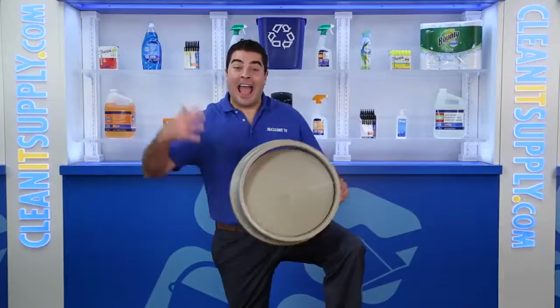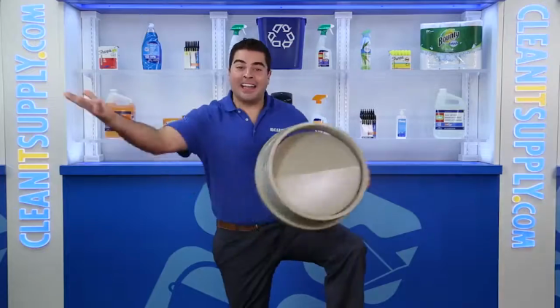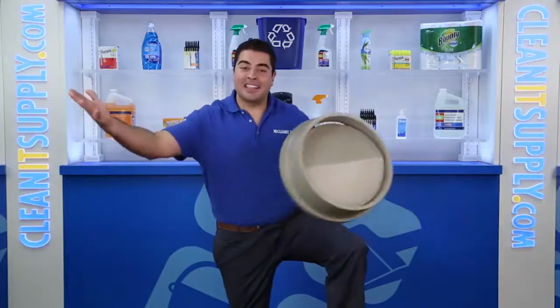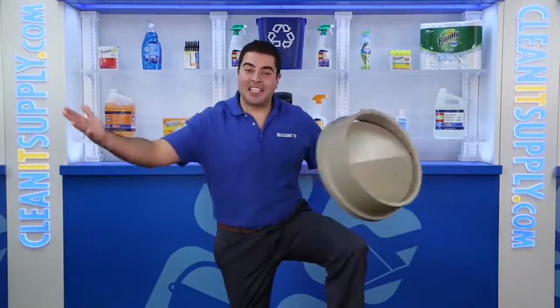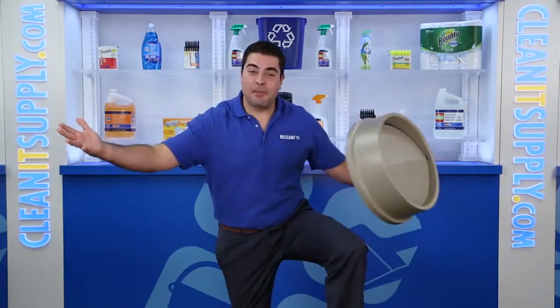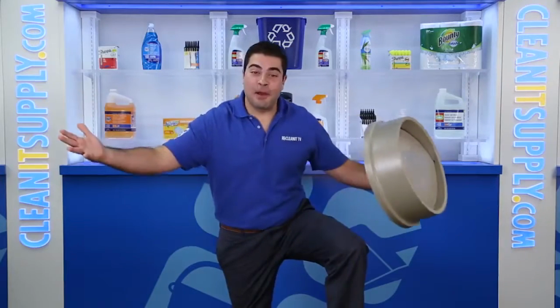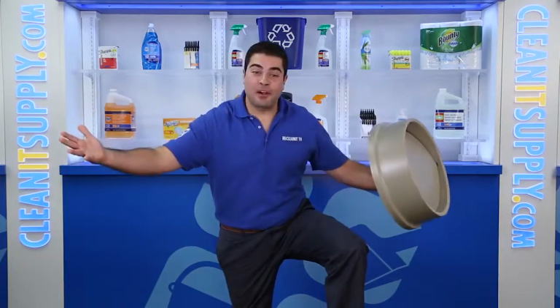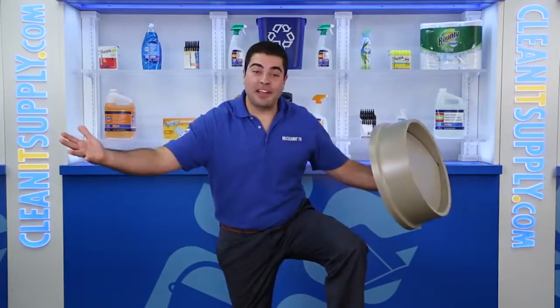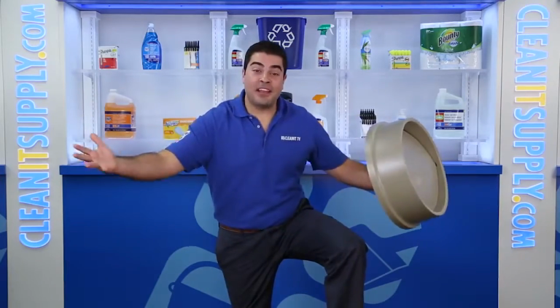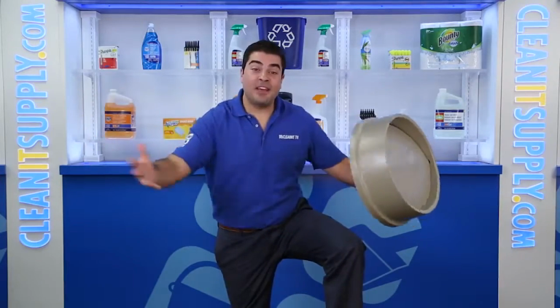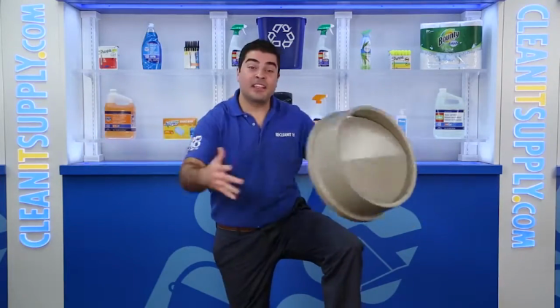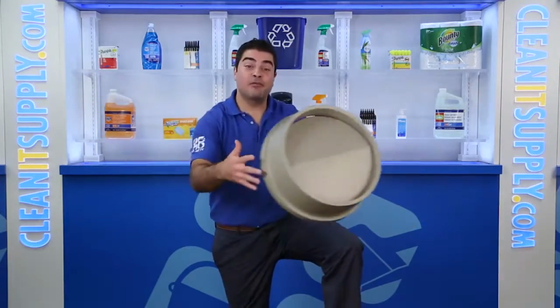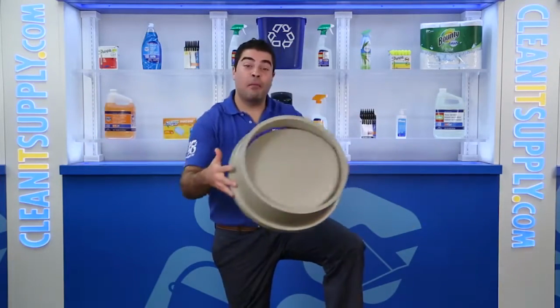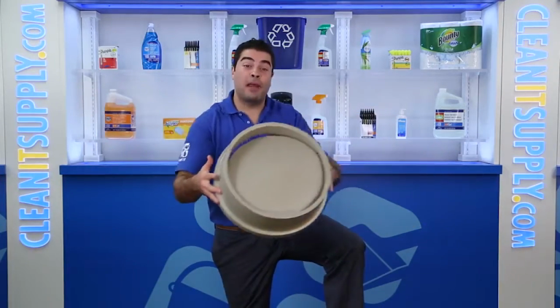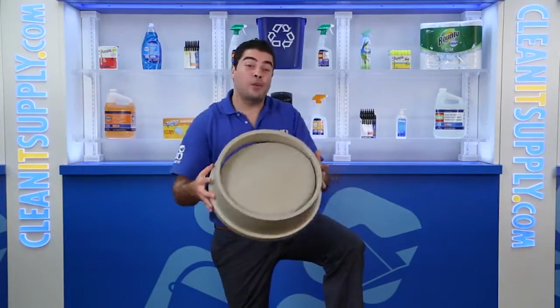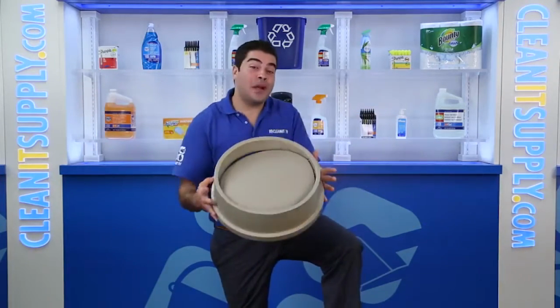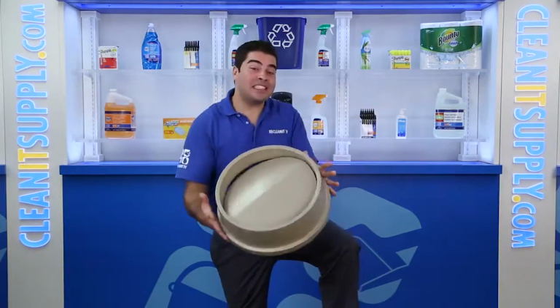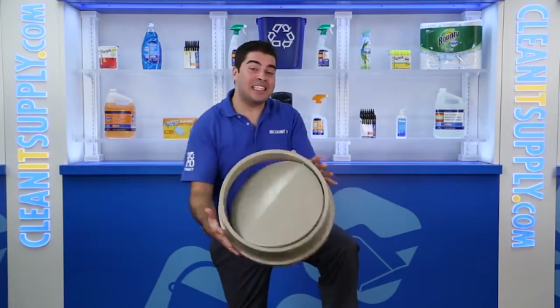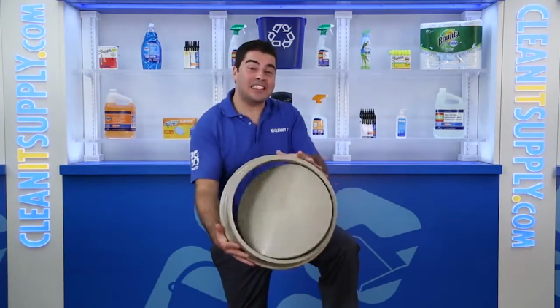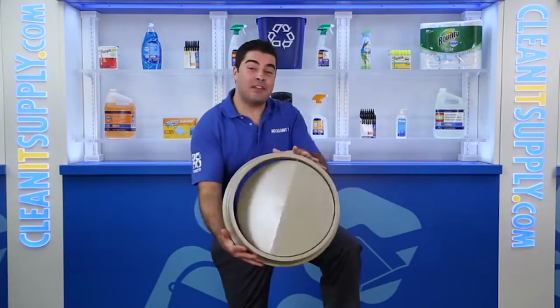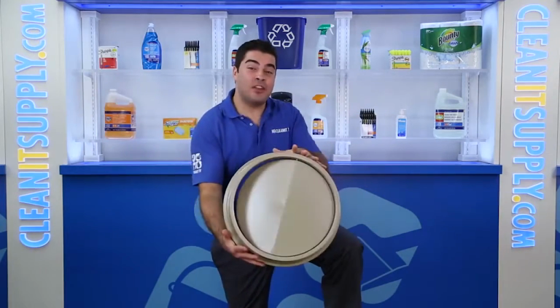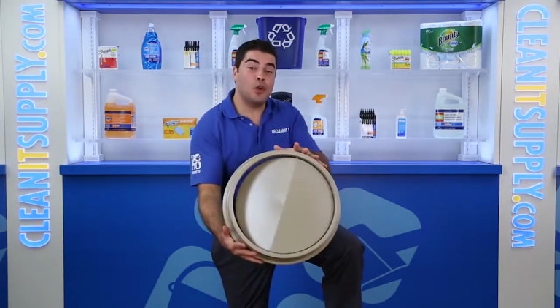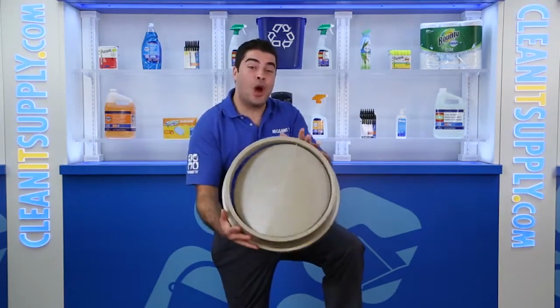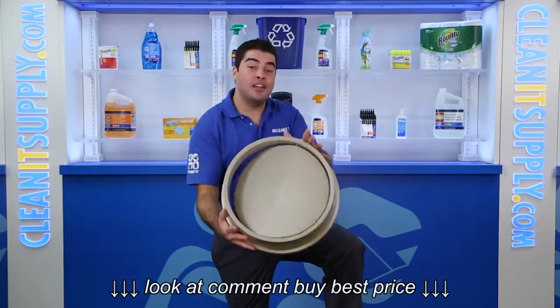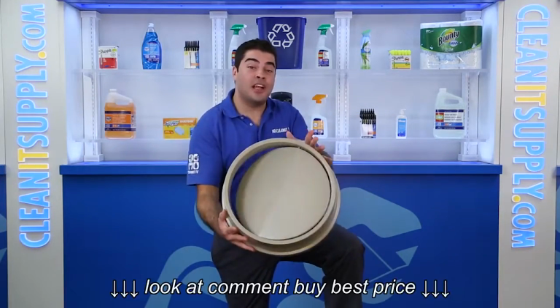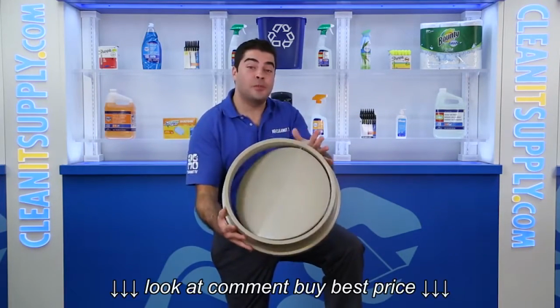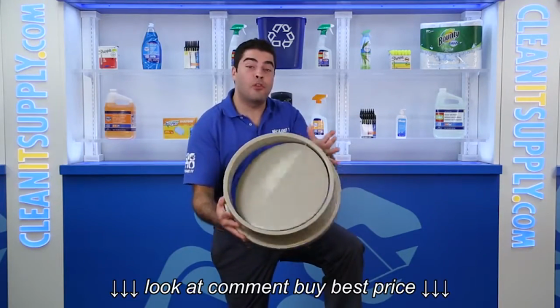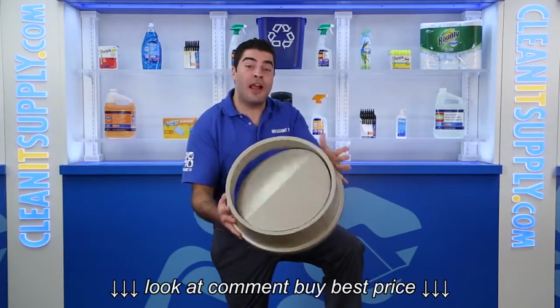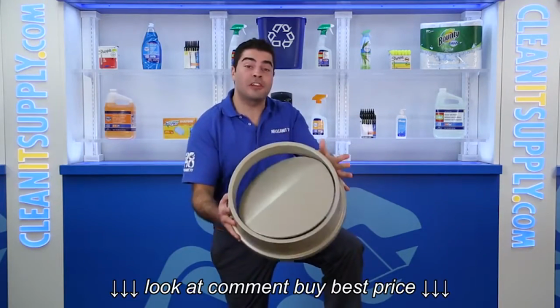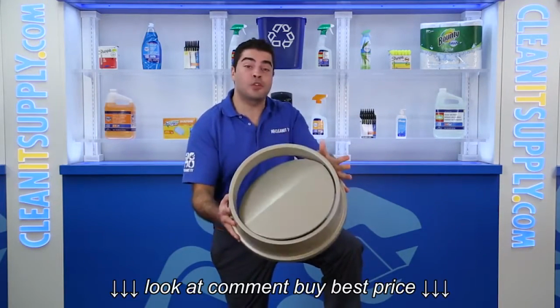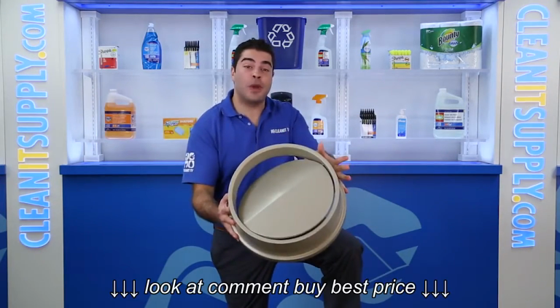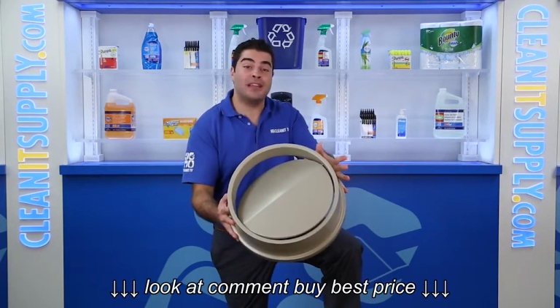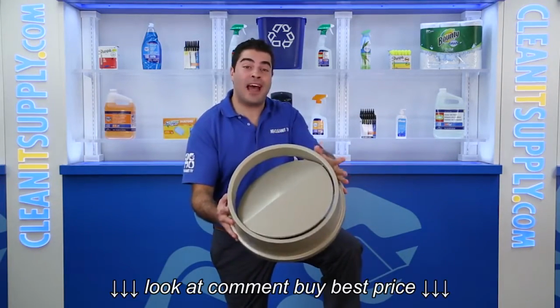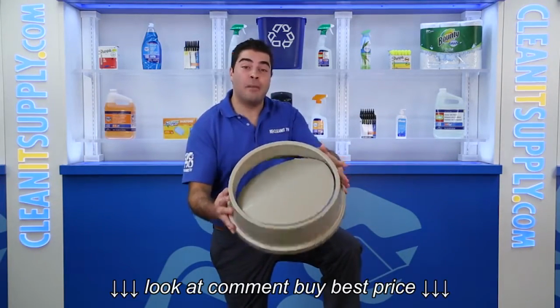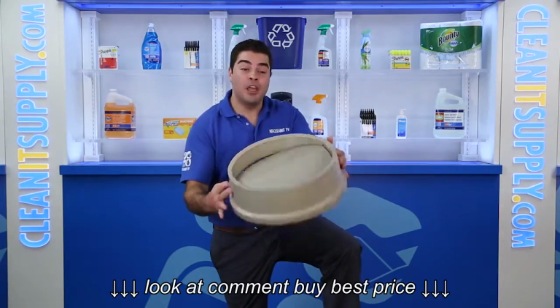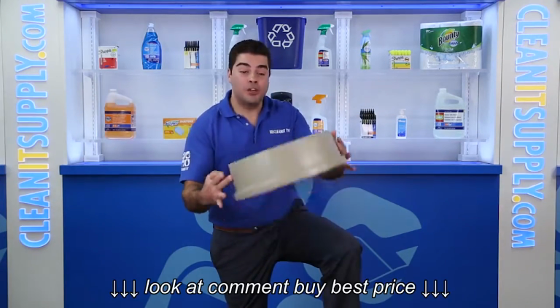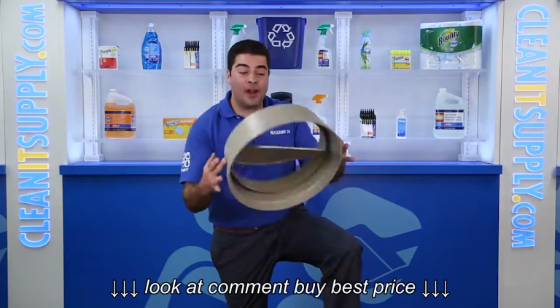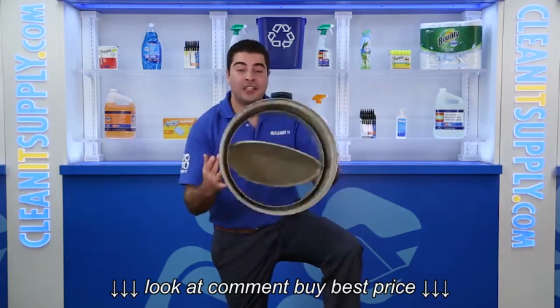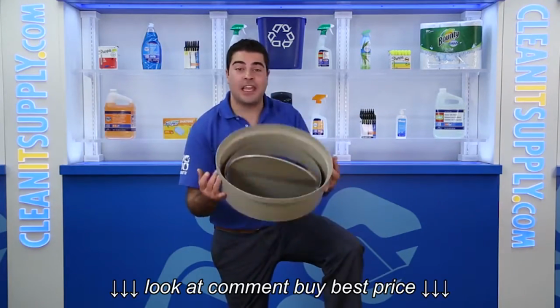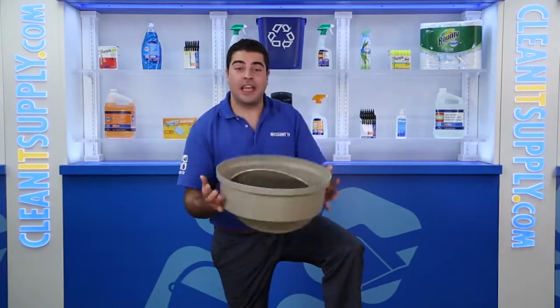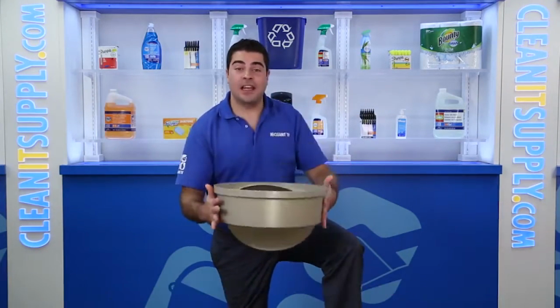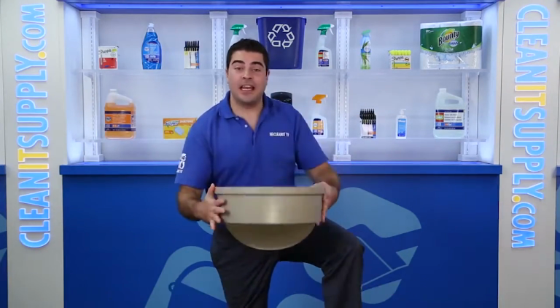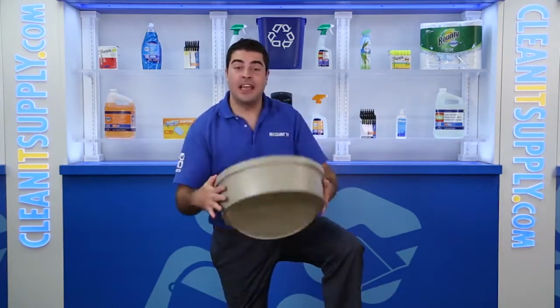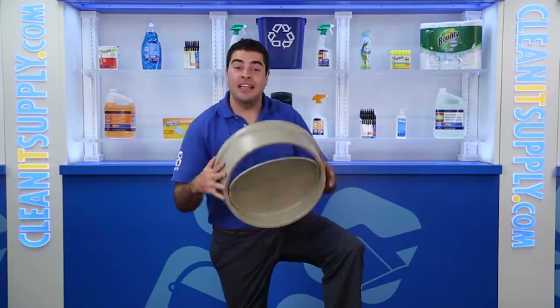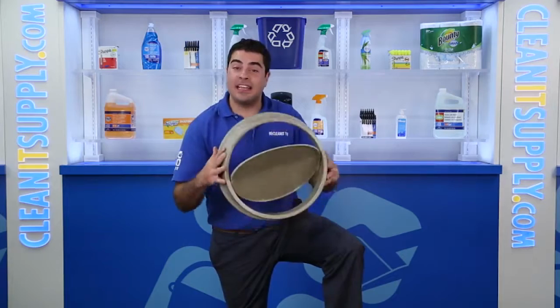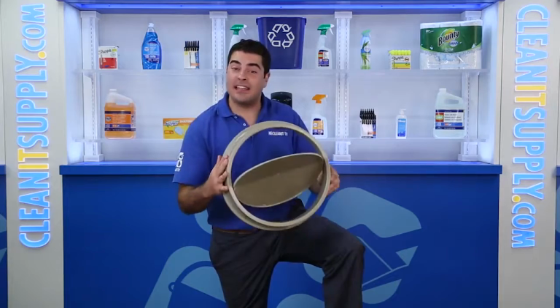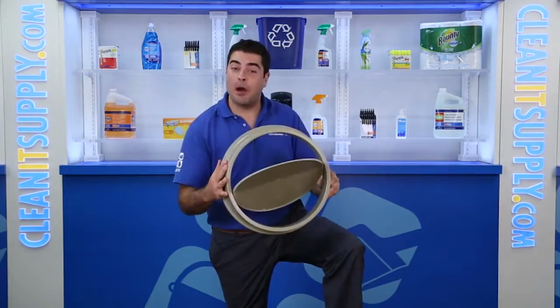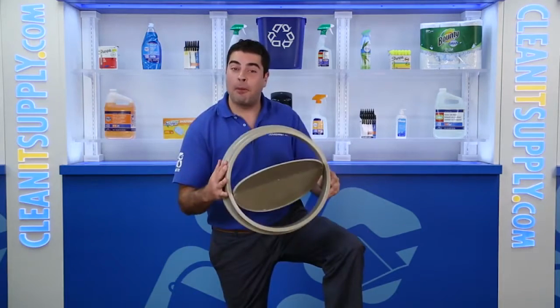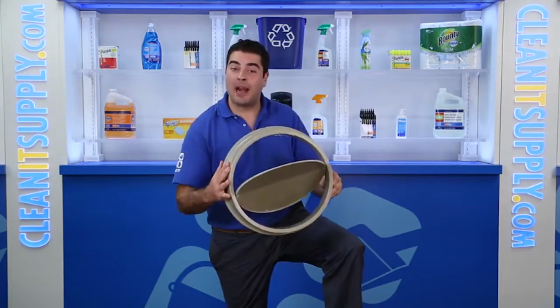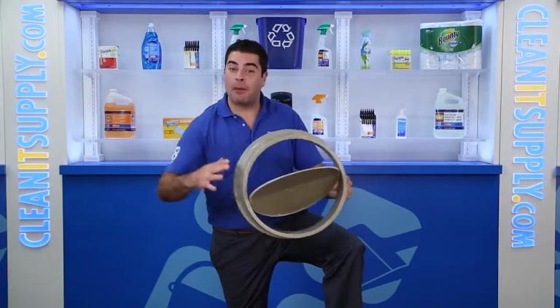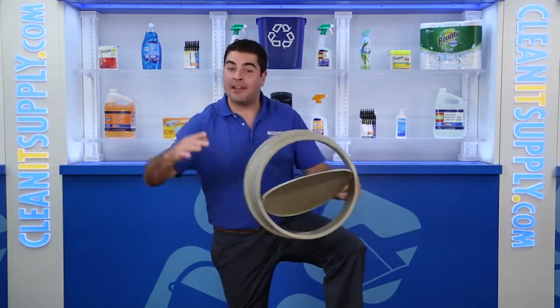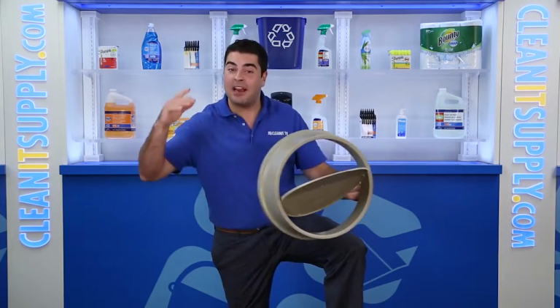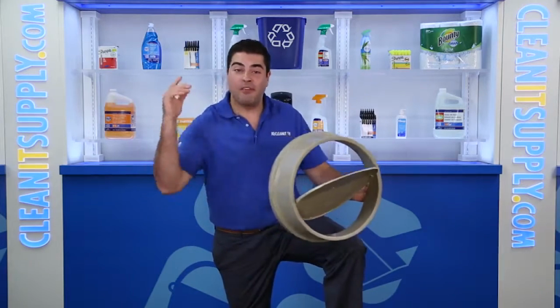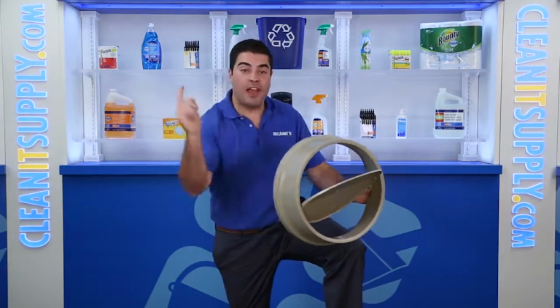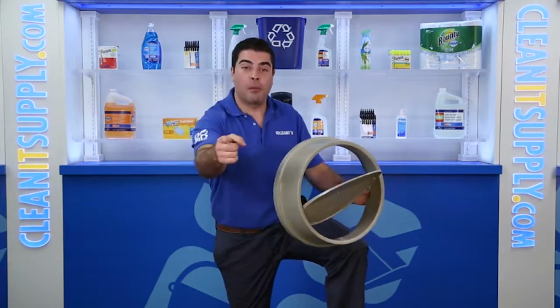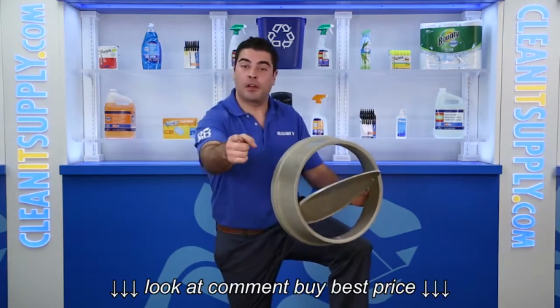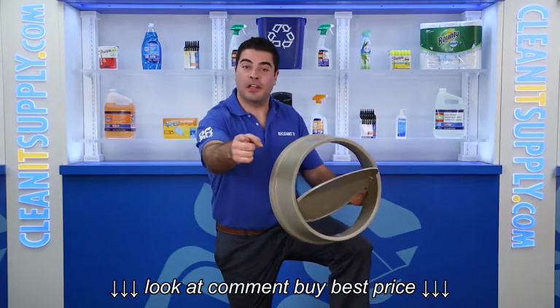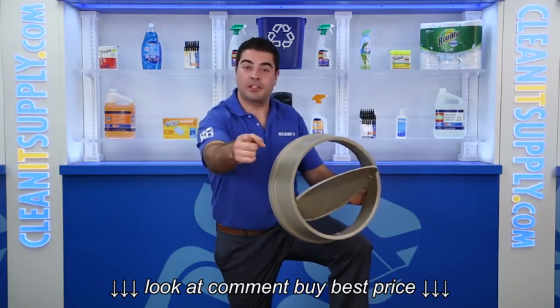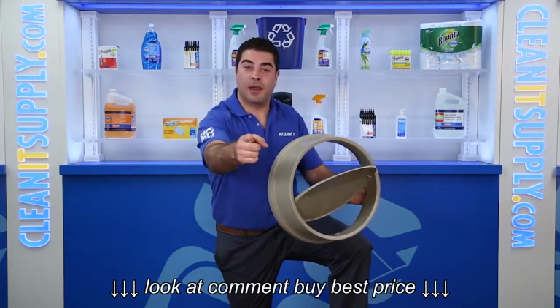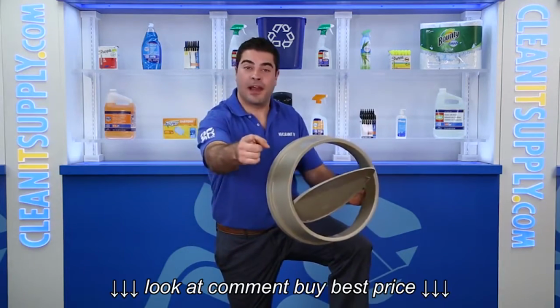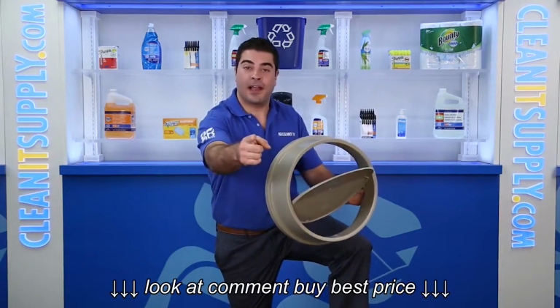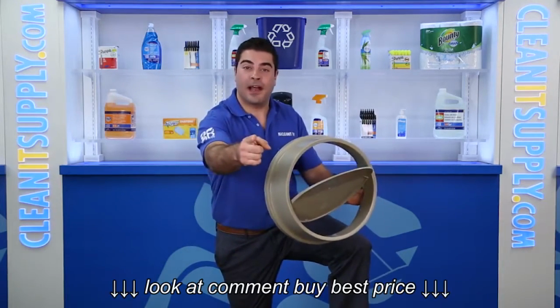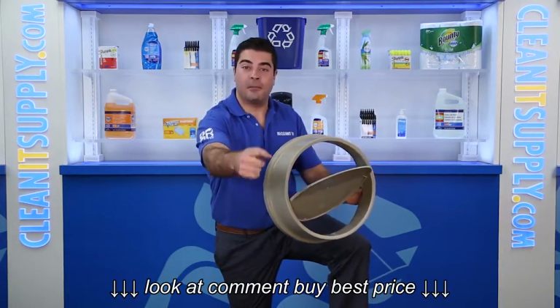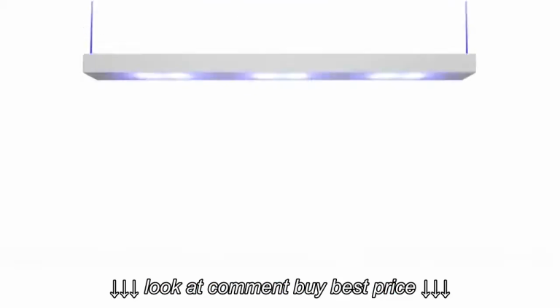Hey, this is J.M.P. on Cleated TV, and this is the Rubbermaid 2672 Untouchable Round Swing Top Trash Can Lid. Detail product breakdown available at Cleansupply.com.